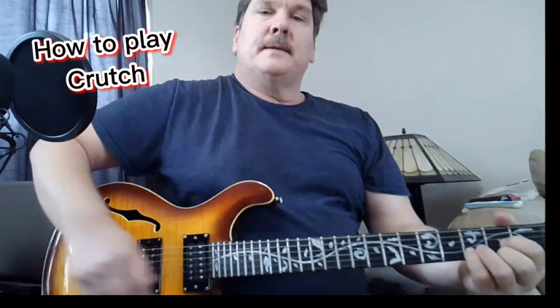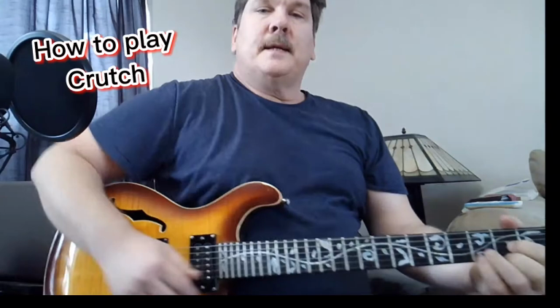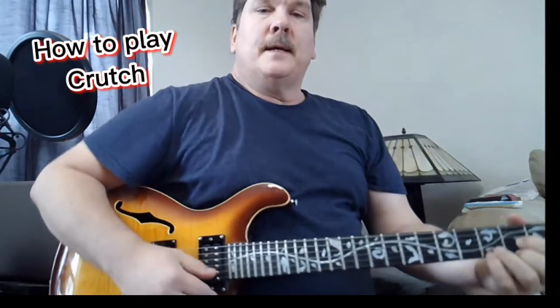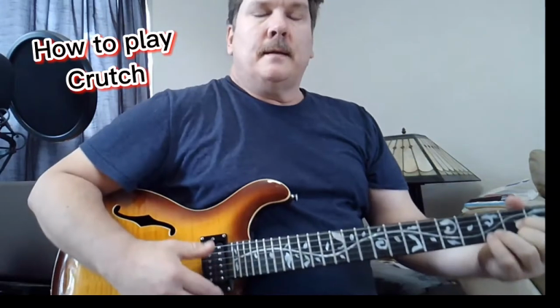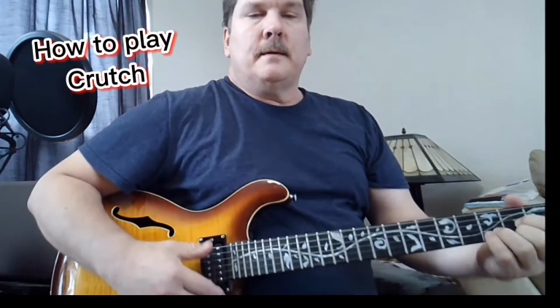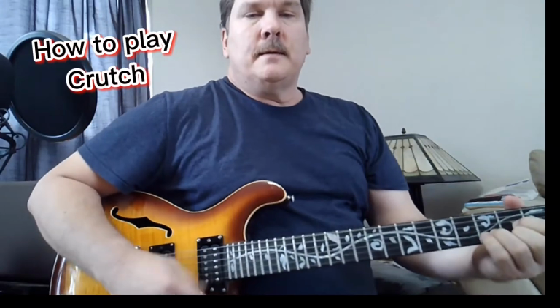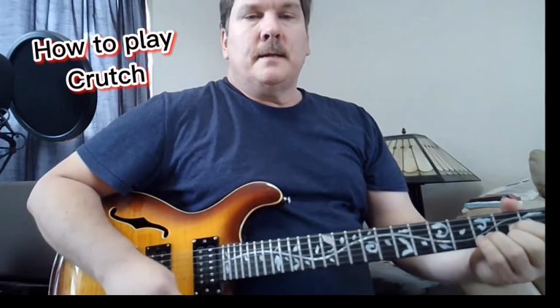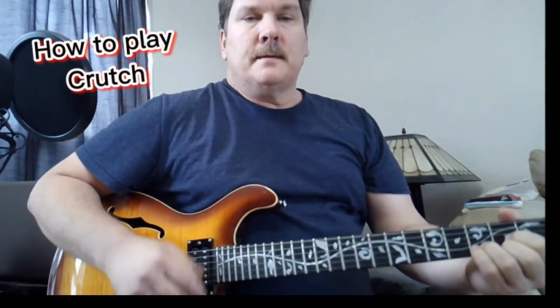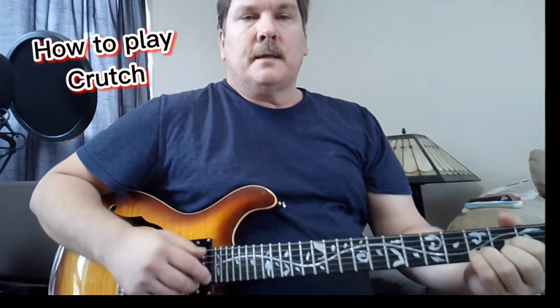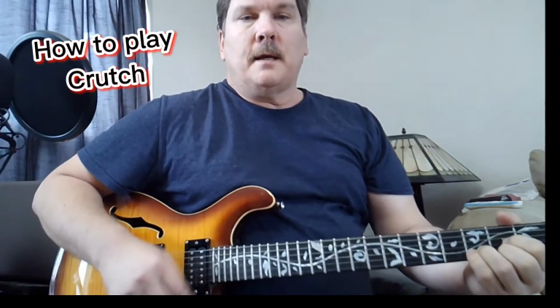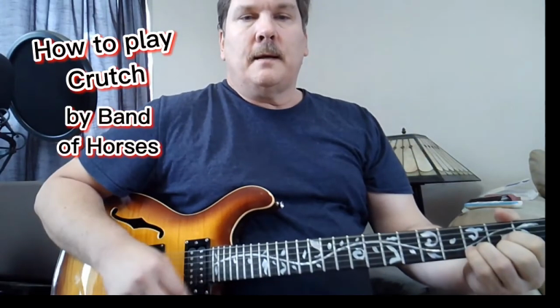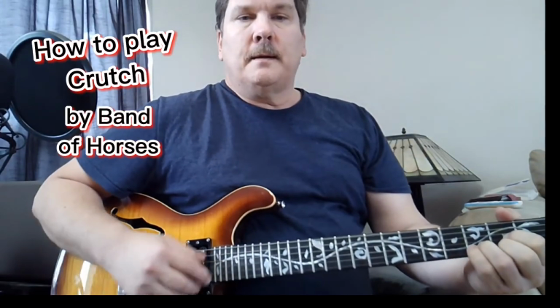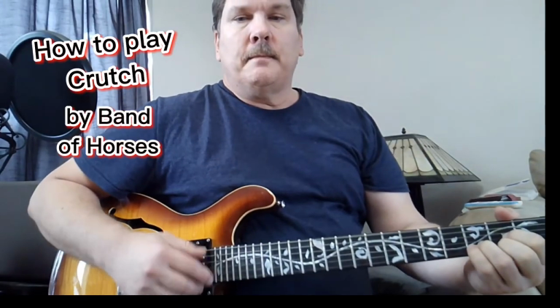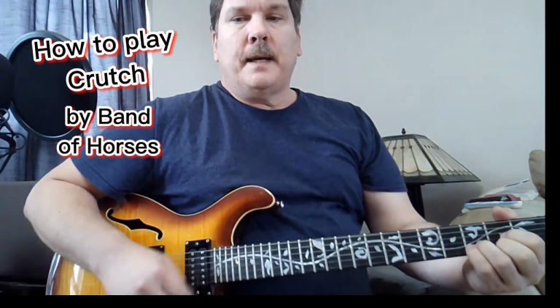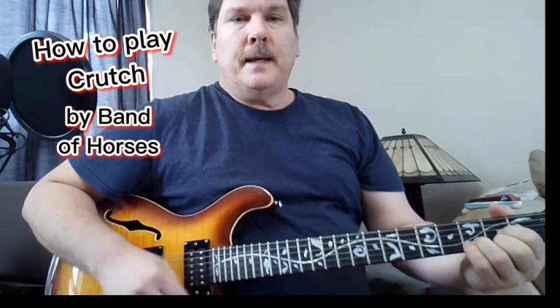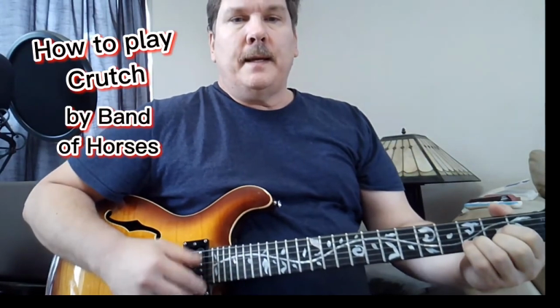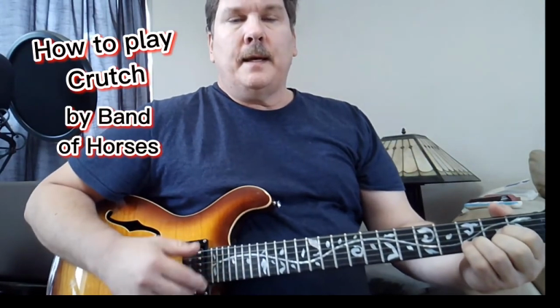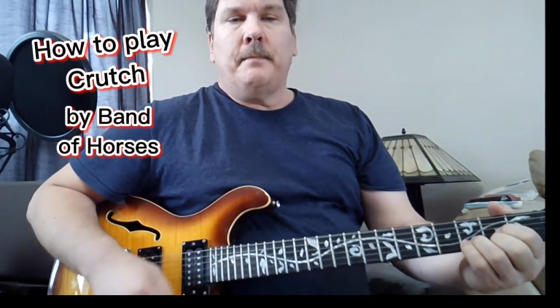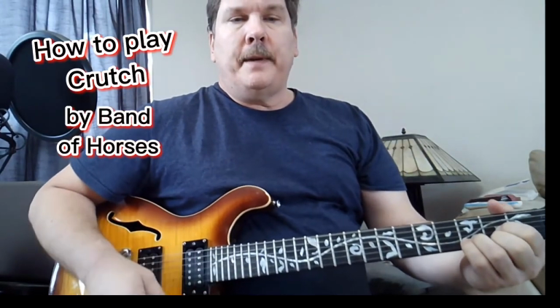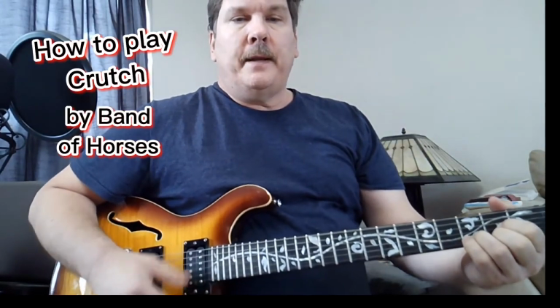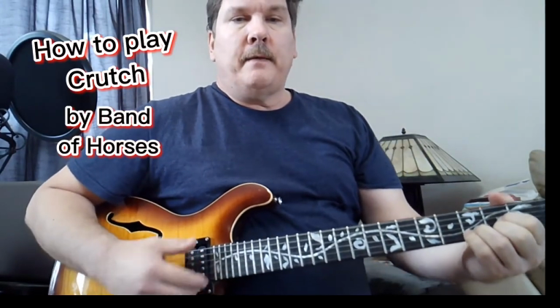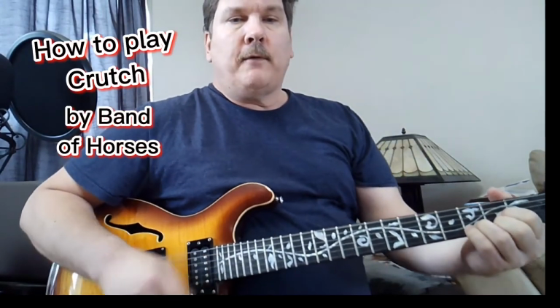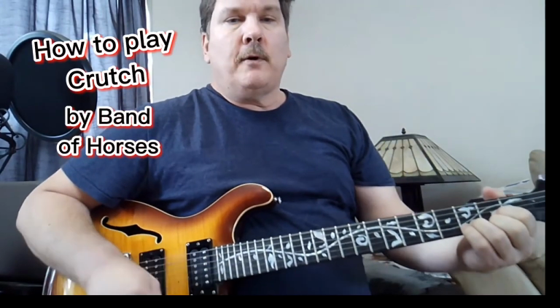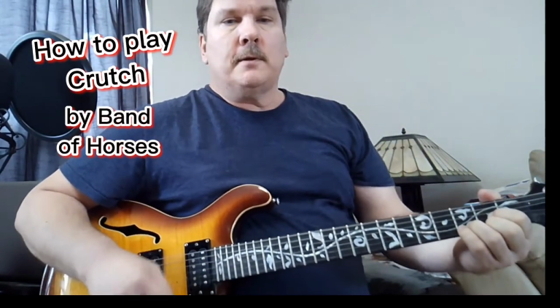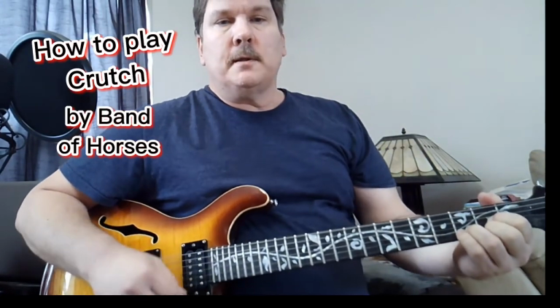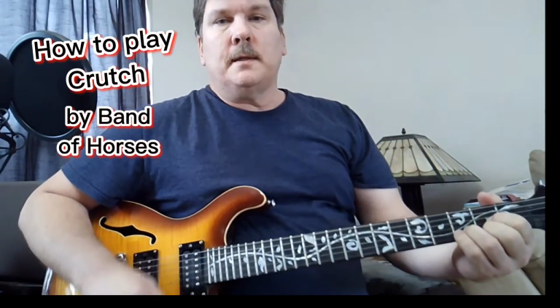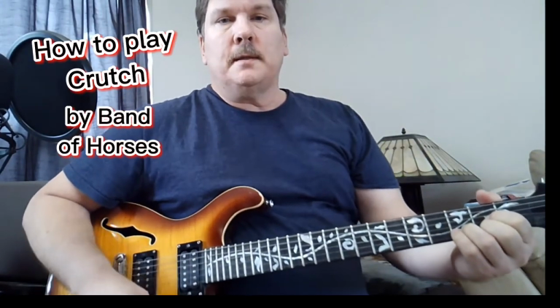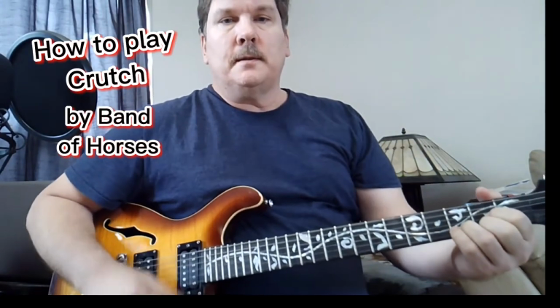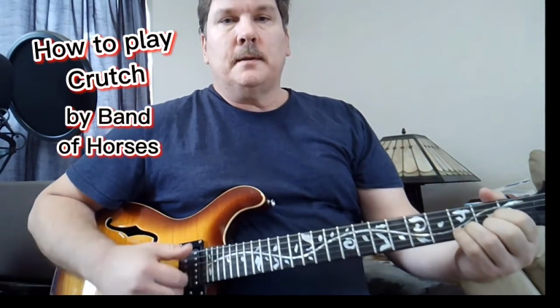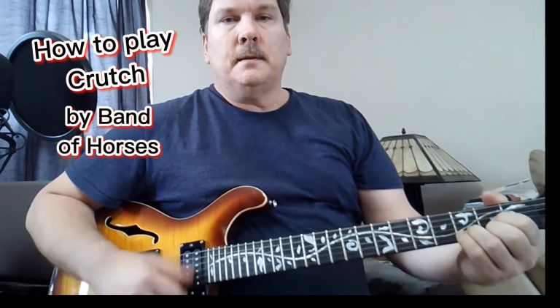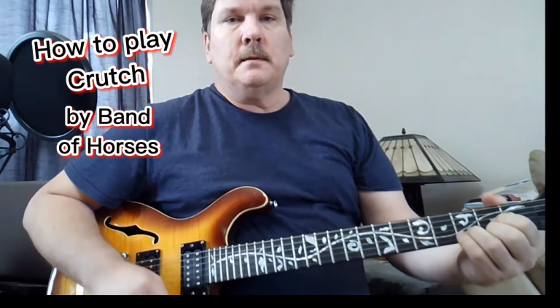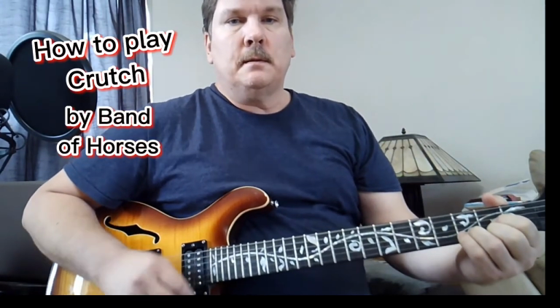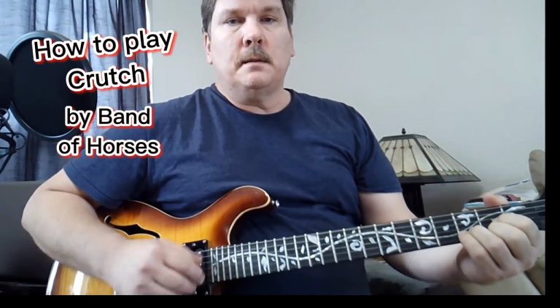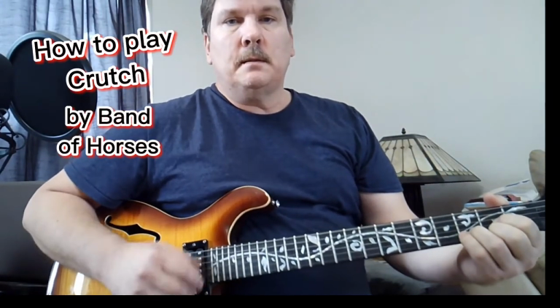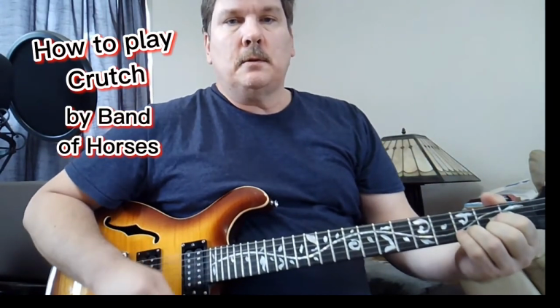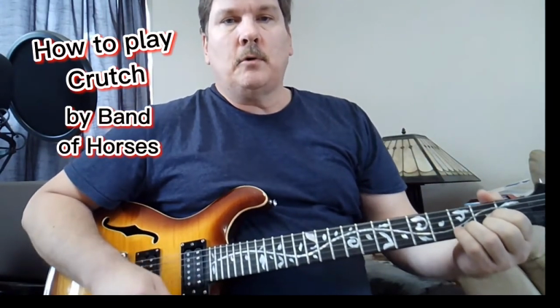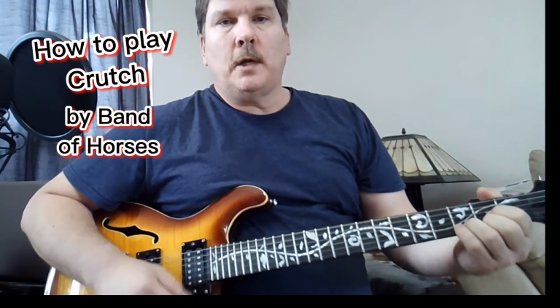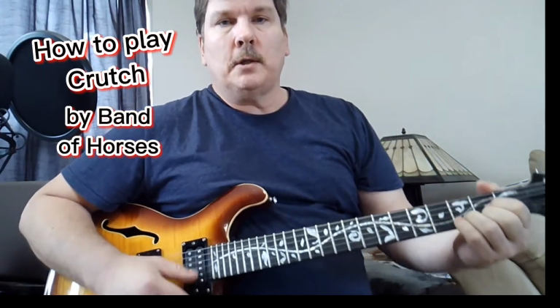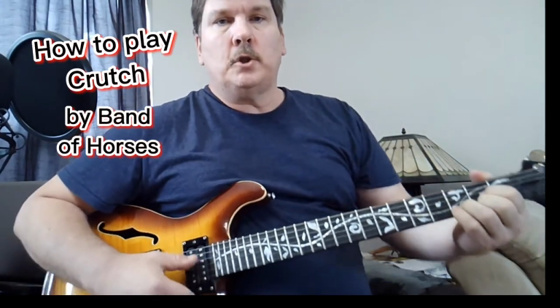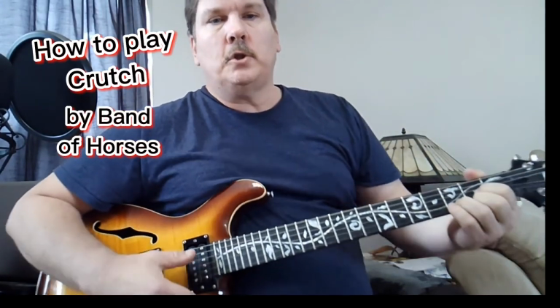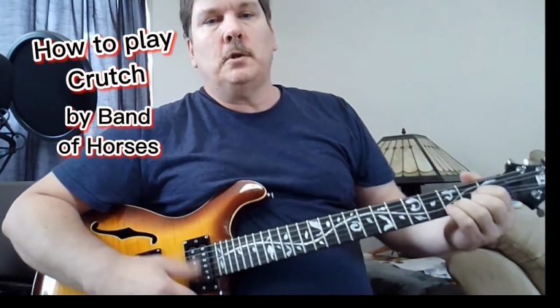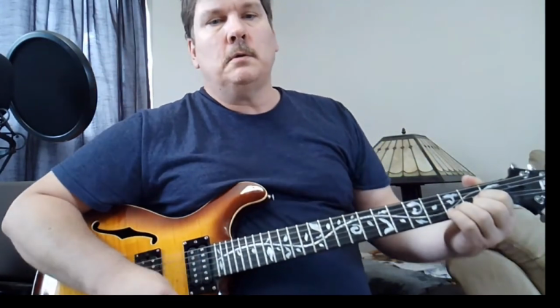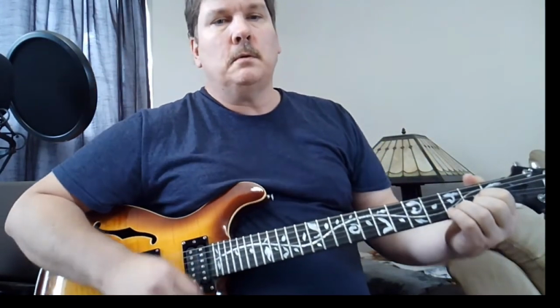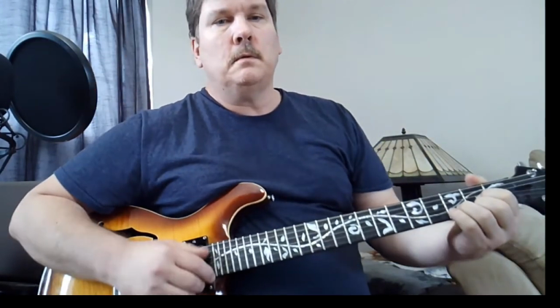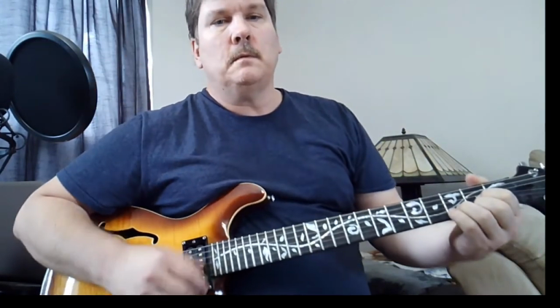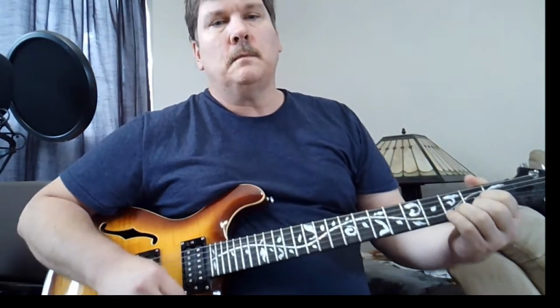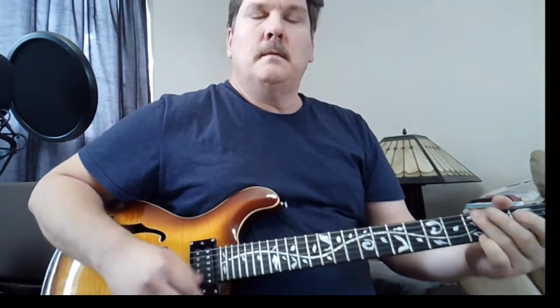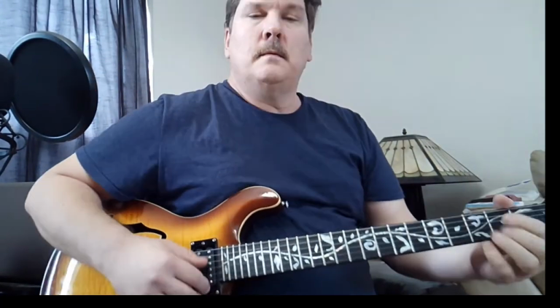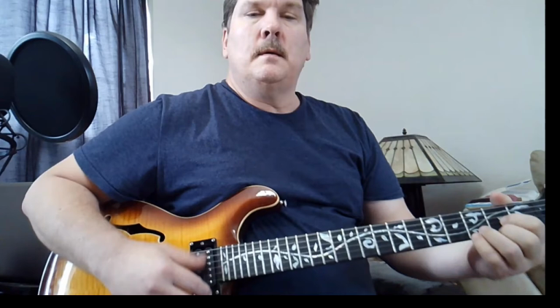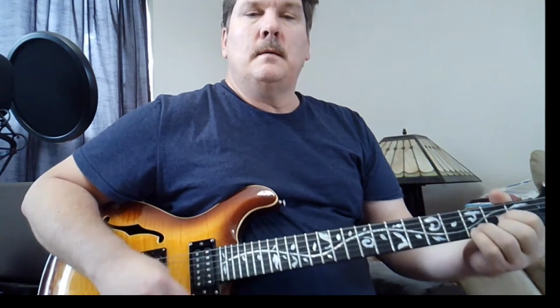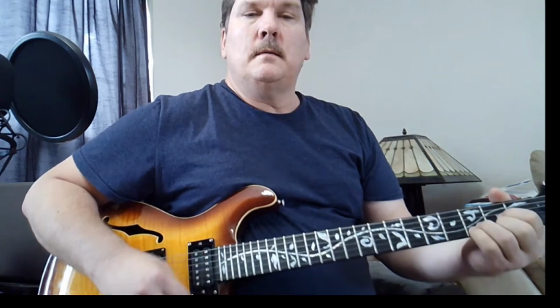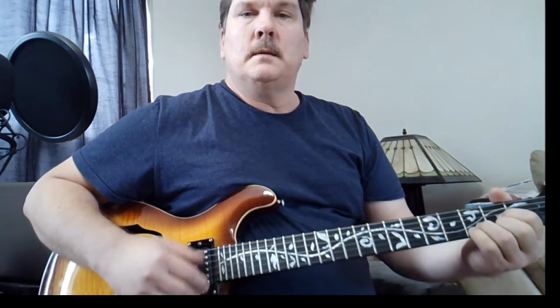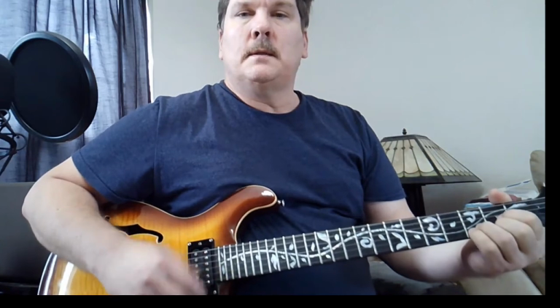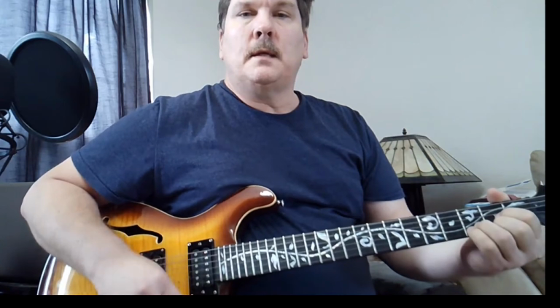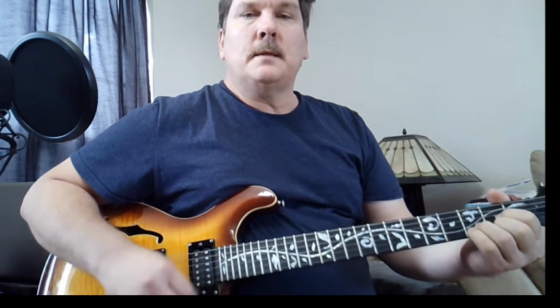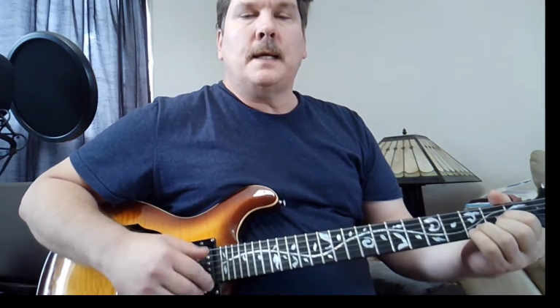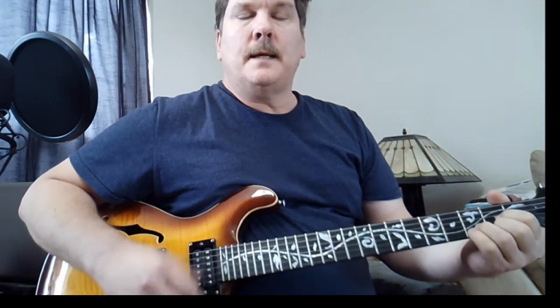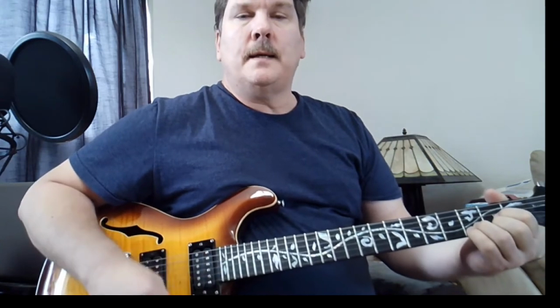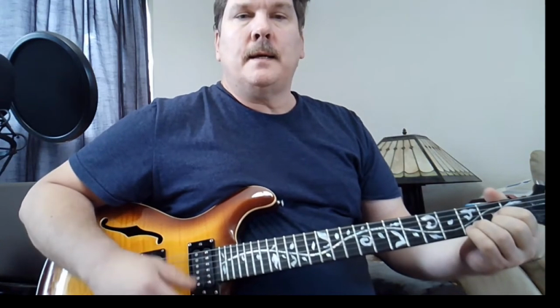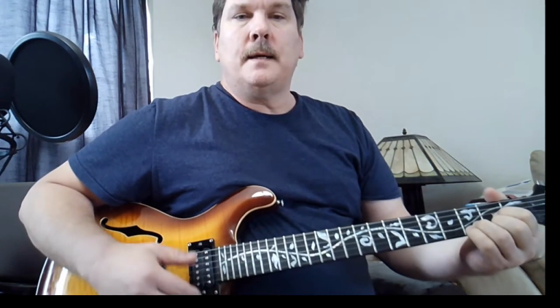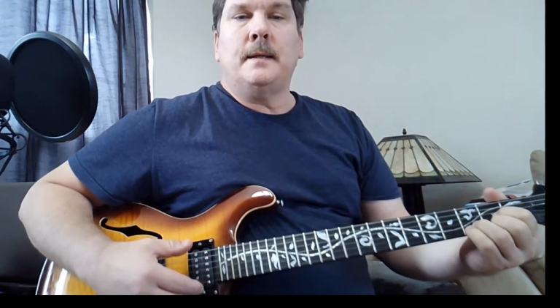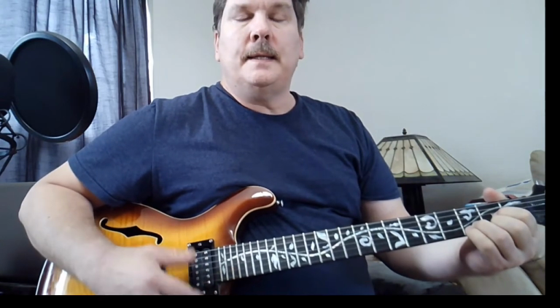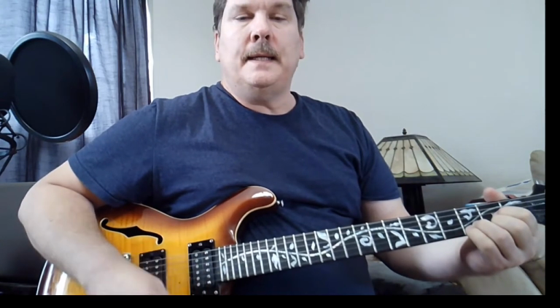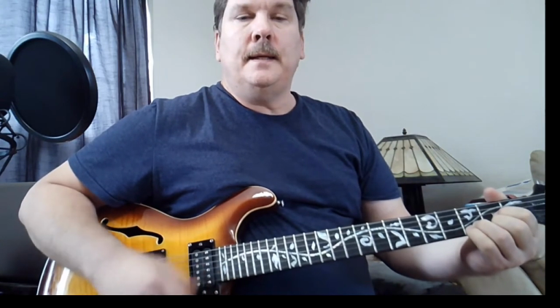So I learned this song by Band of Horses, 'Crutch.' Starts on D.